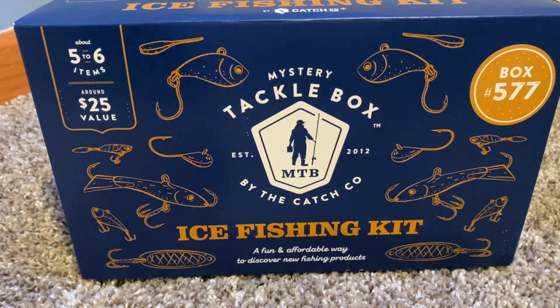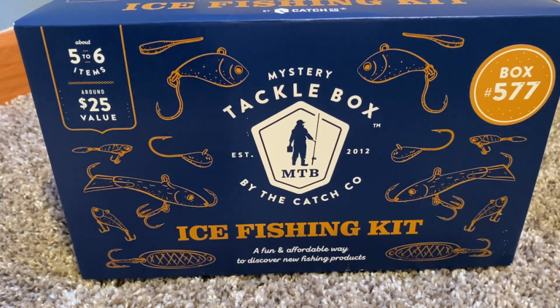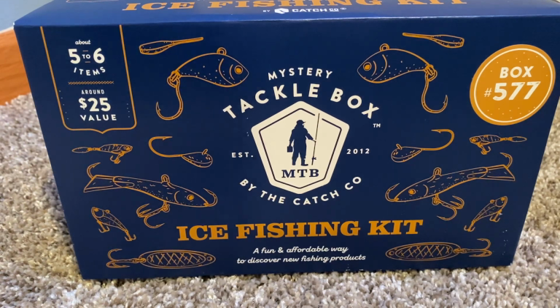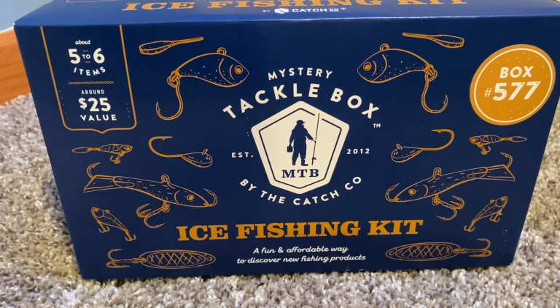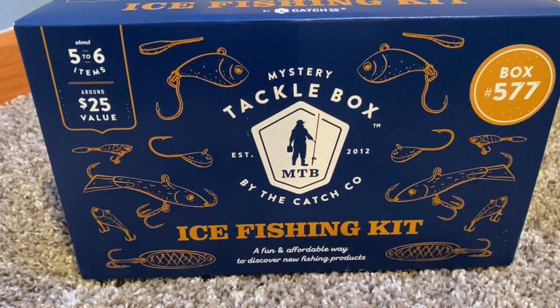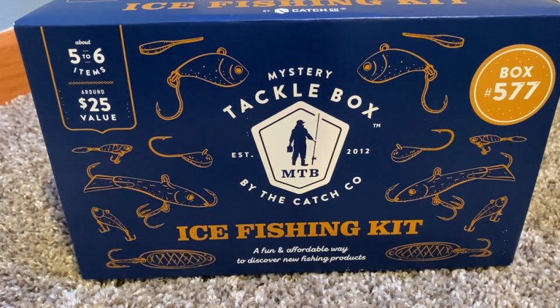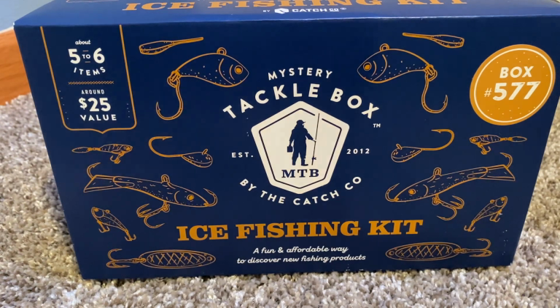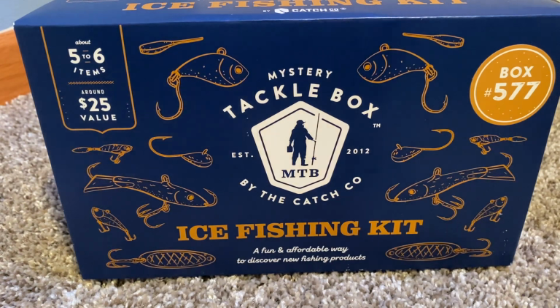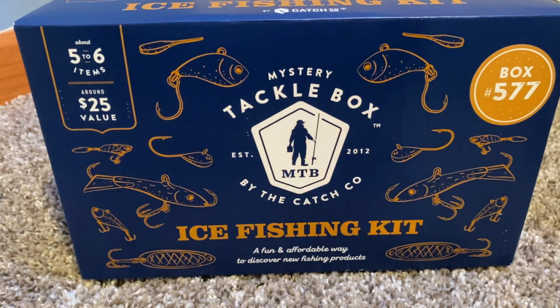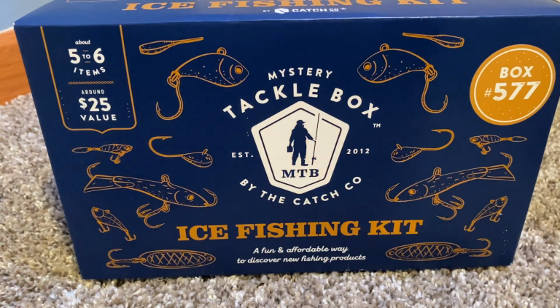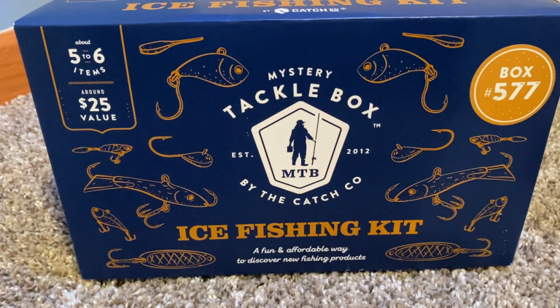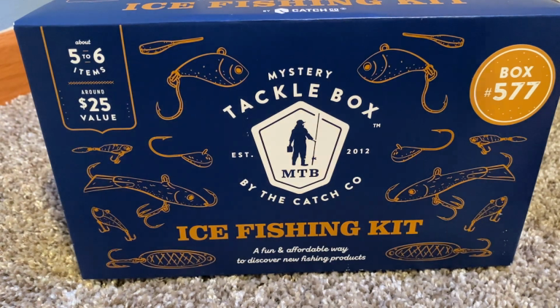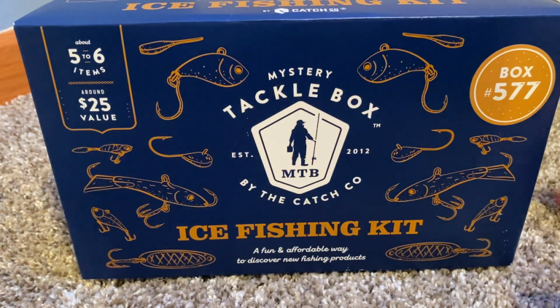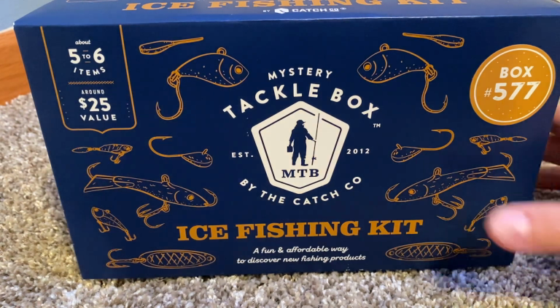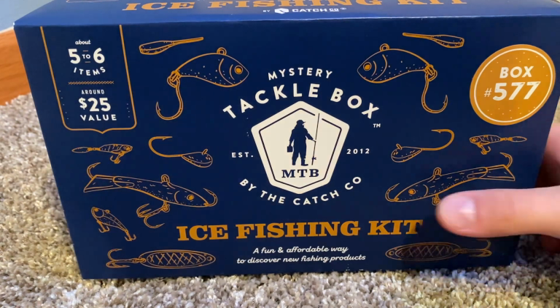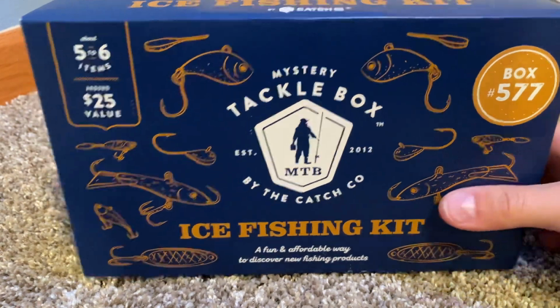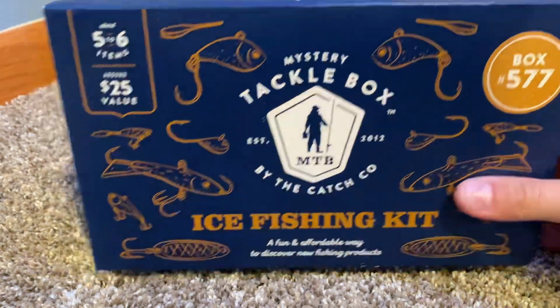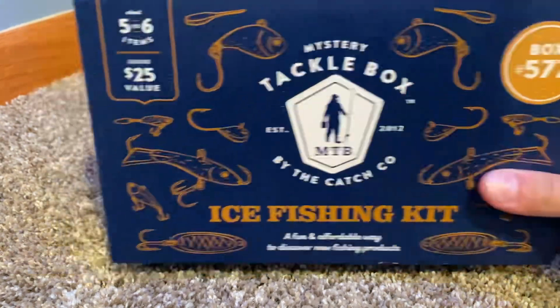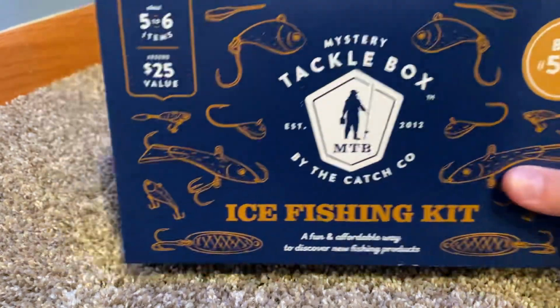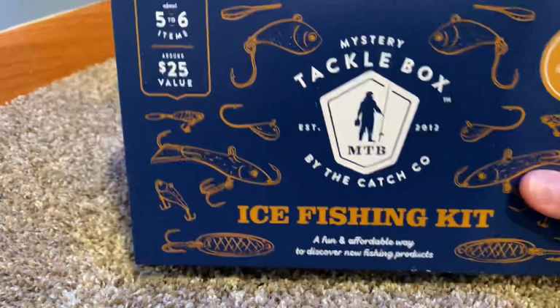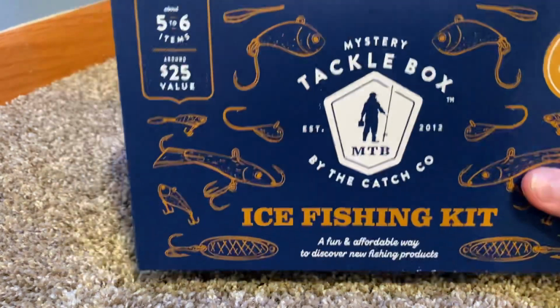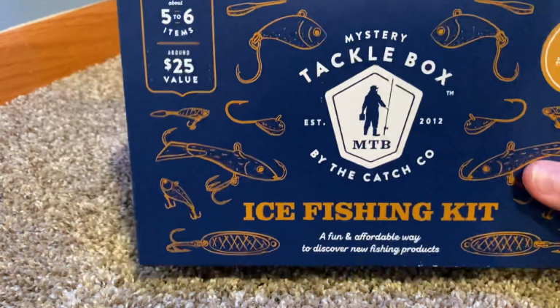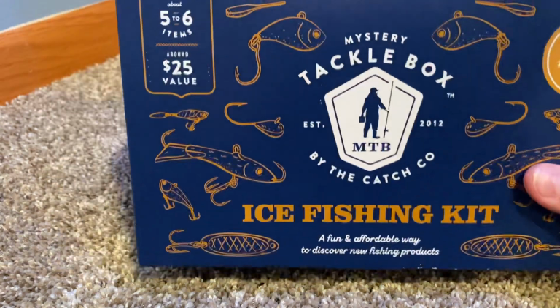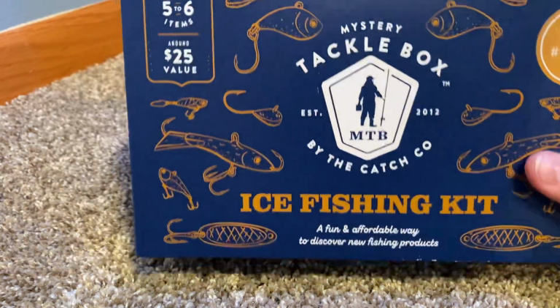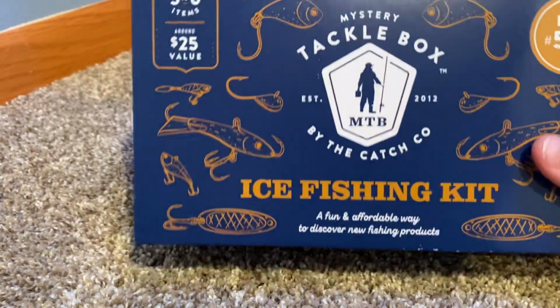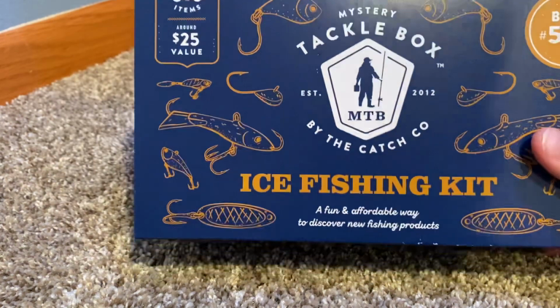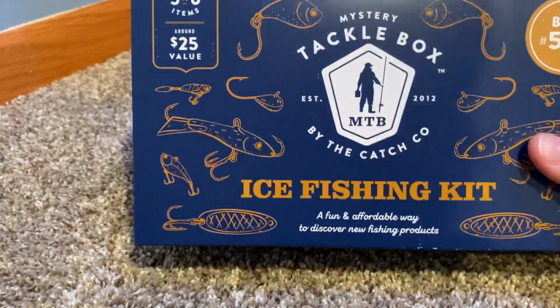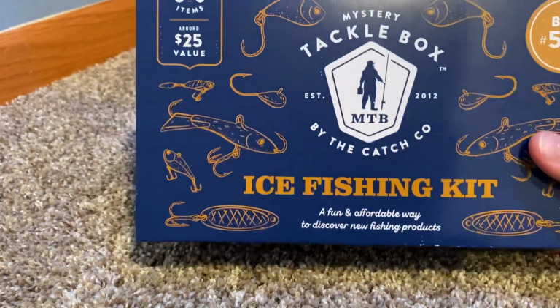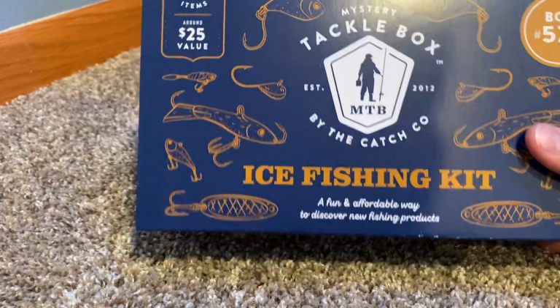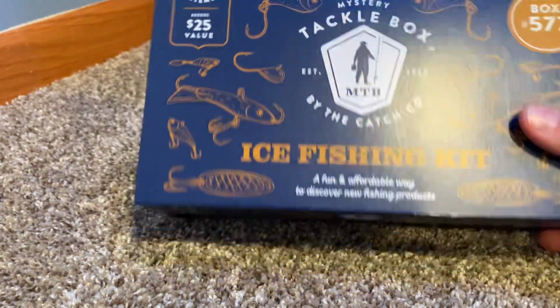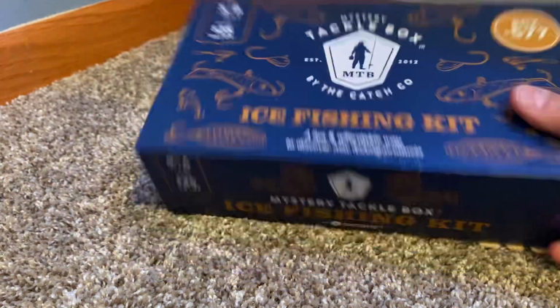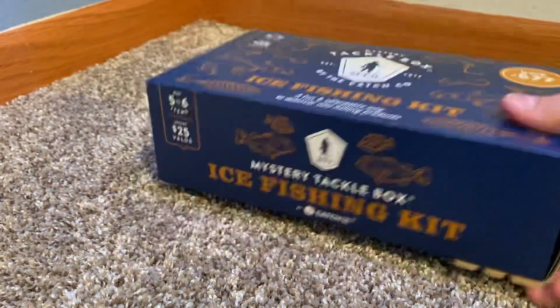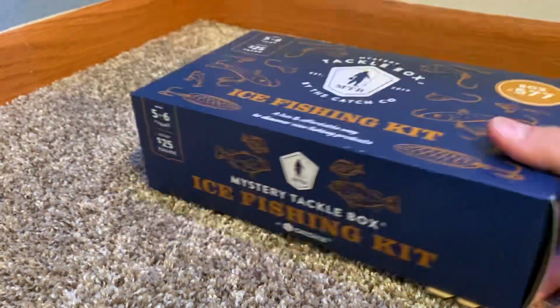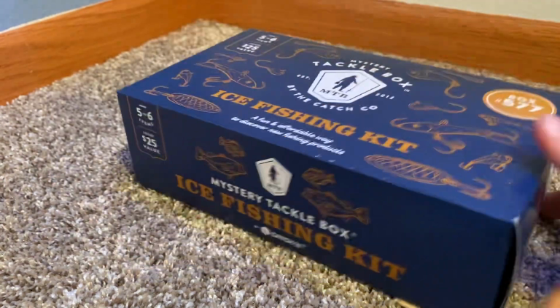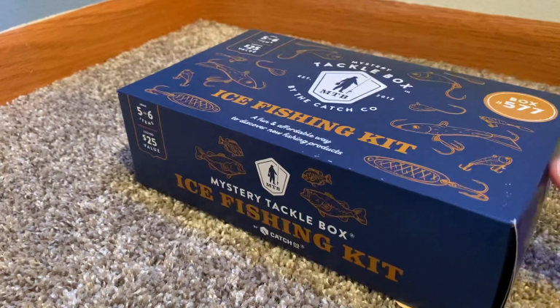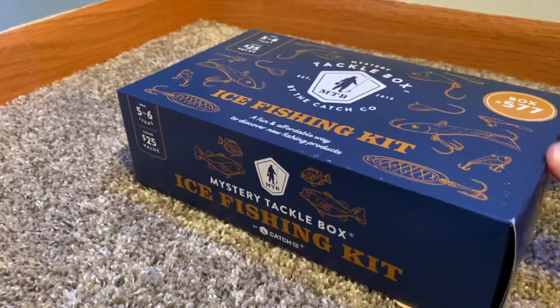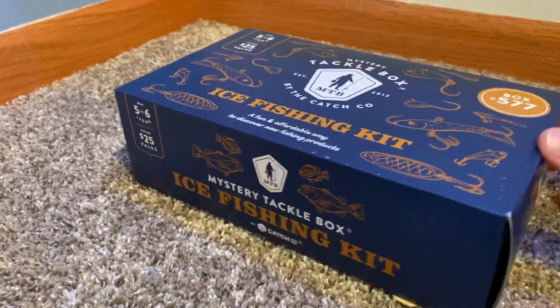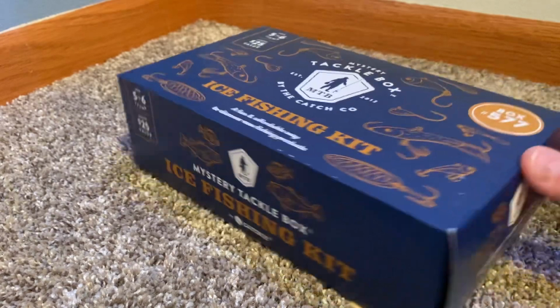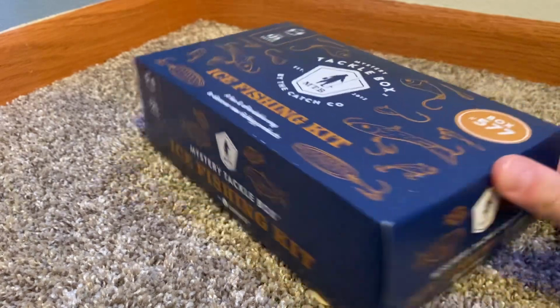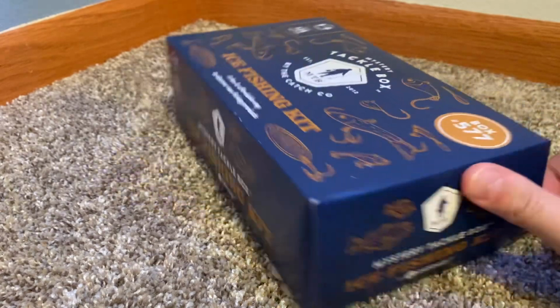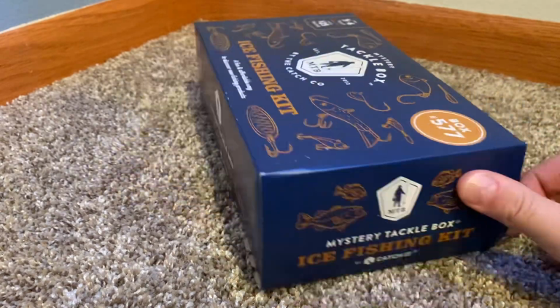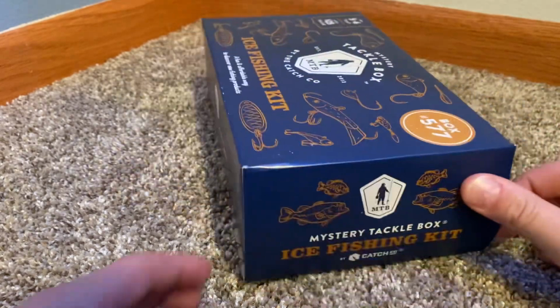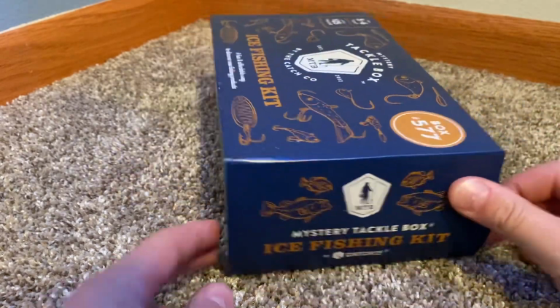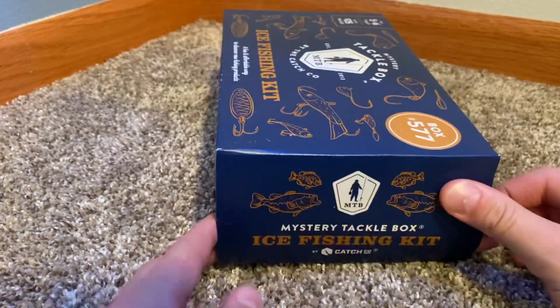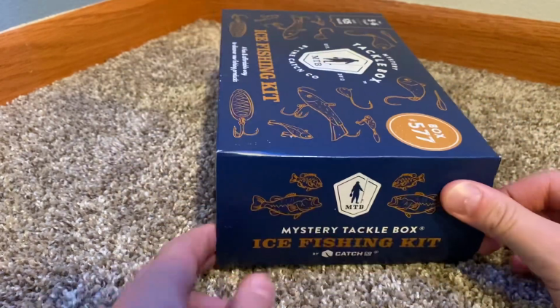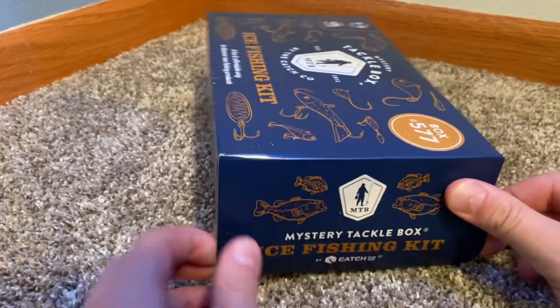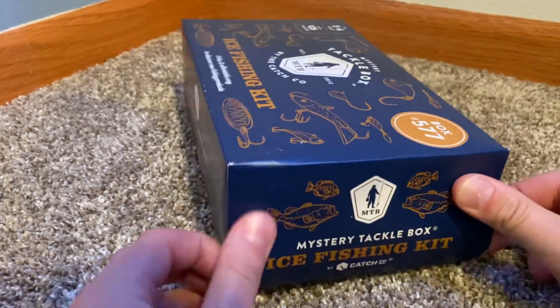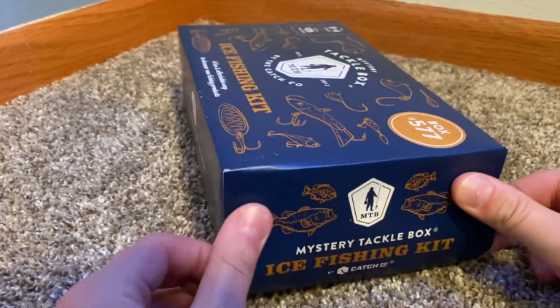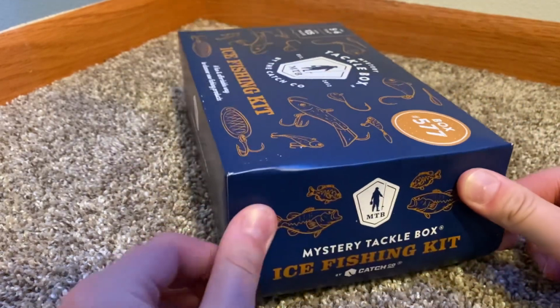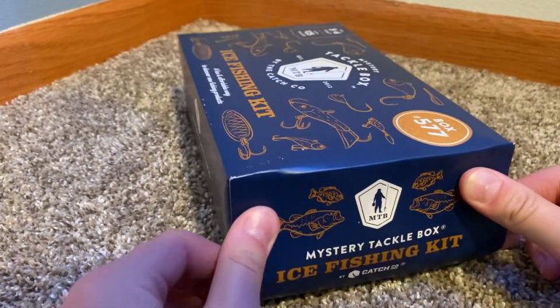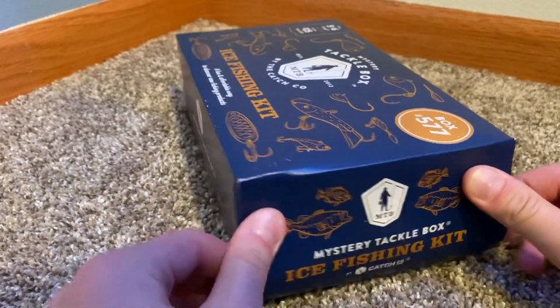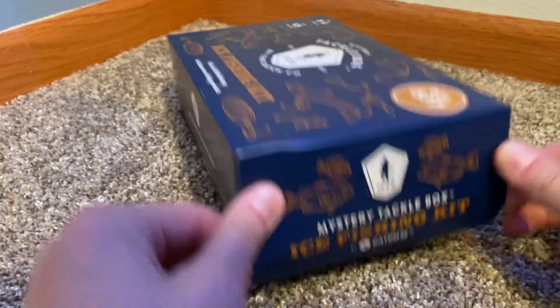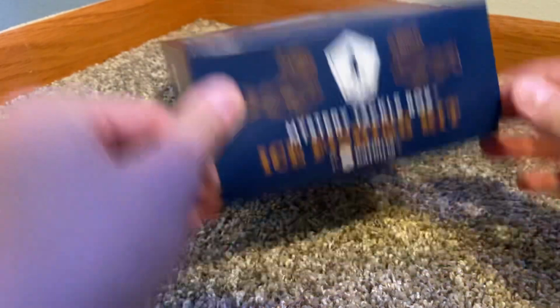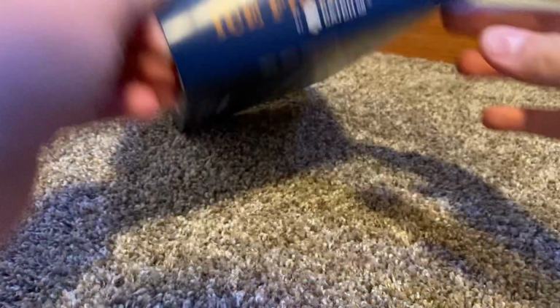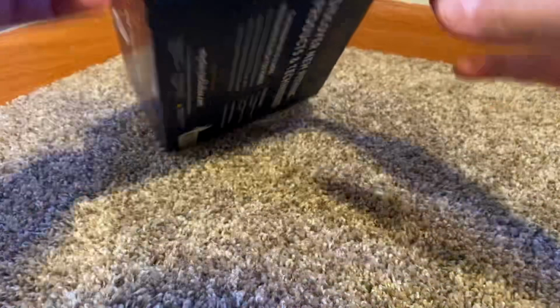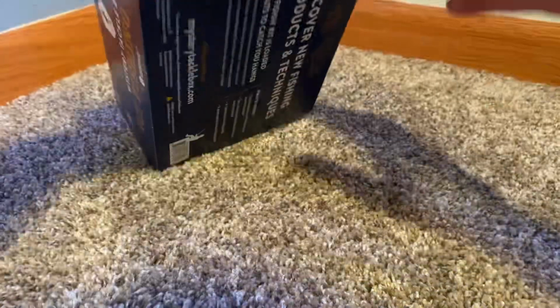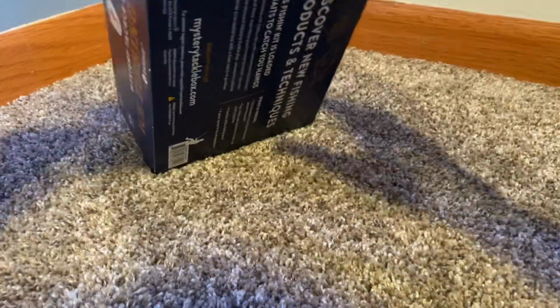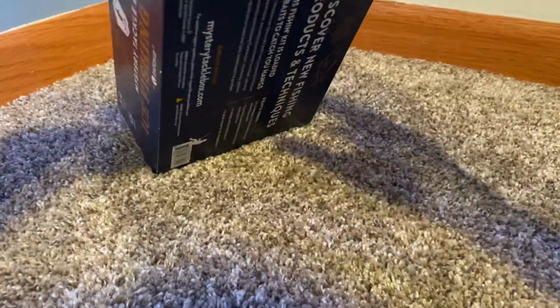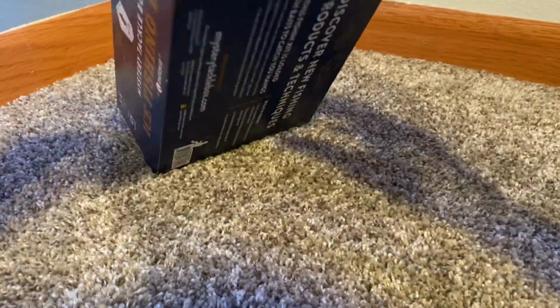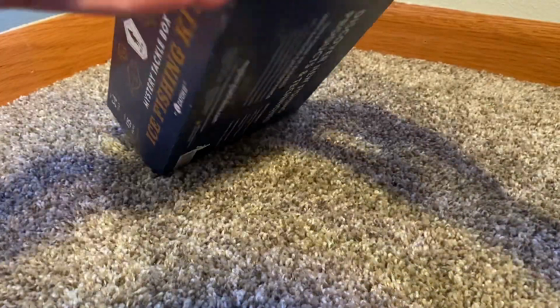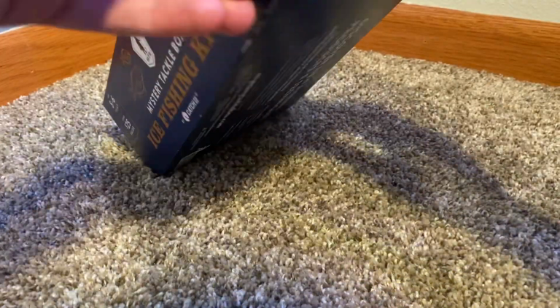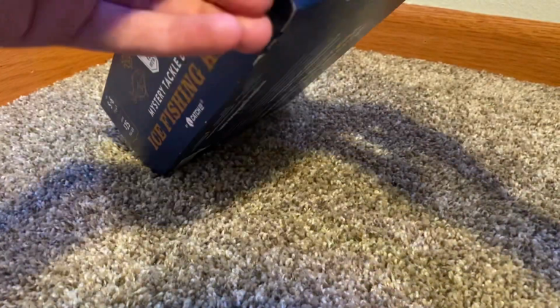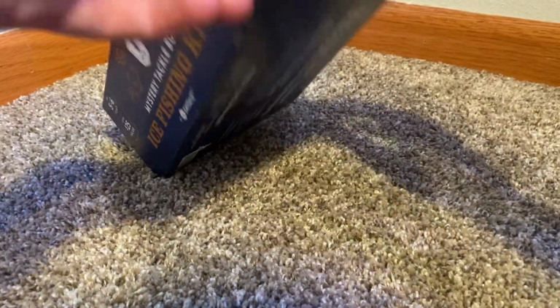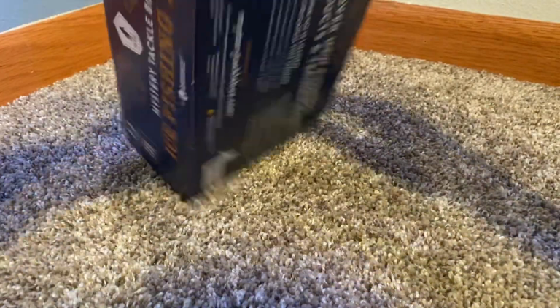This is box 577. Let's open this — I don't have any scissors on me.